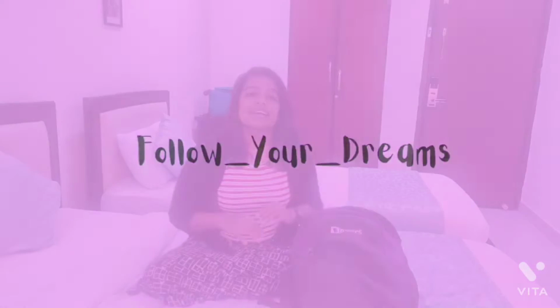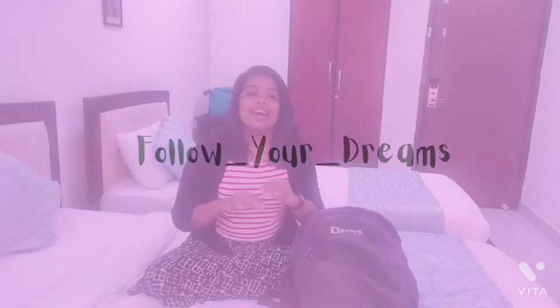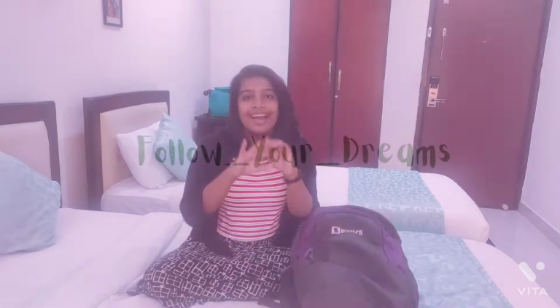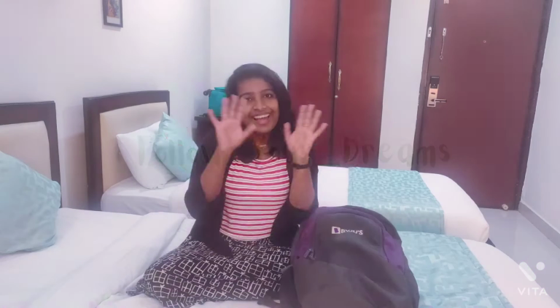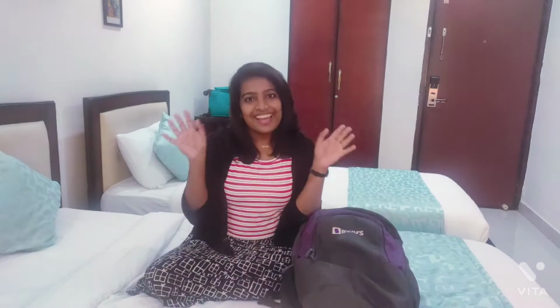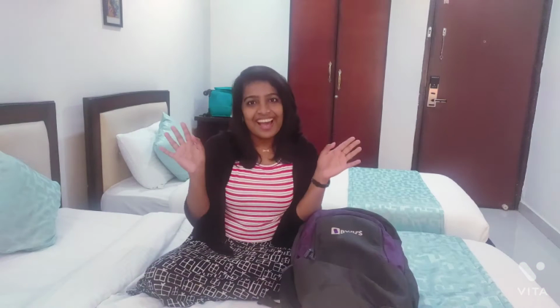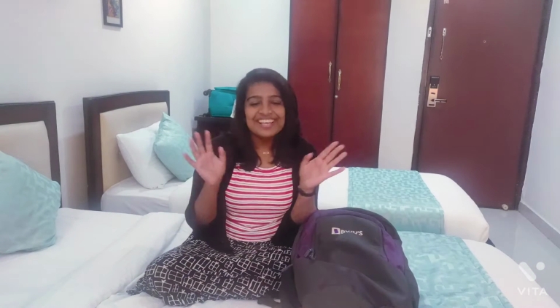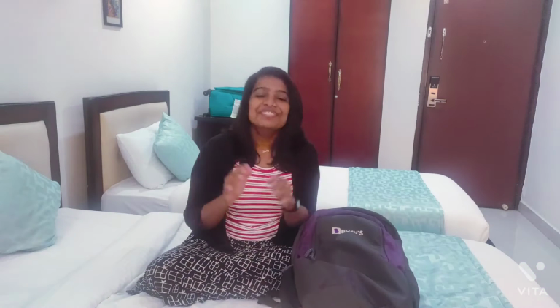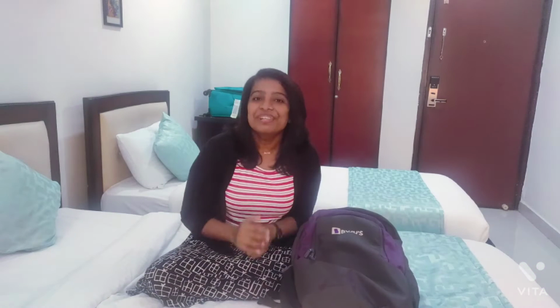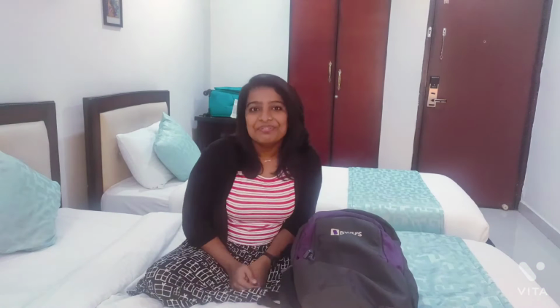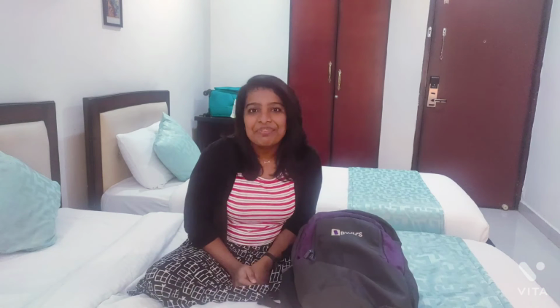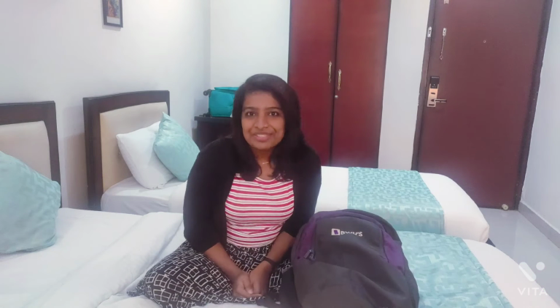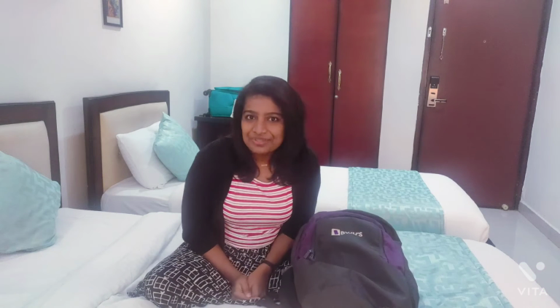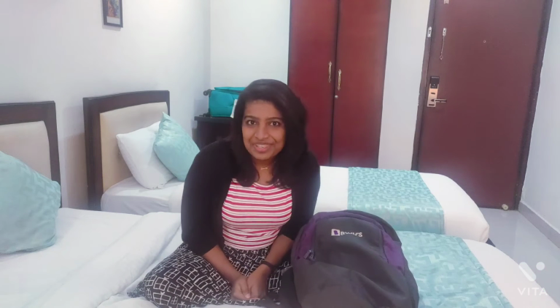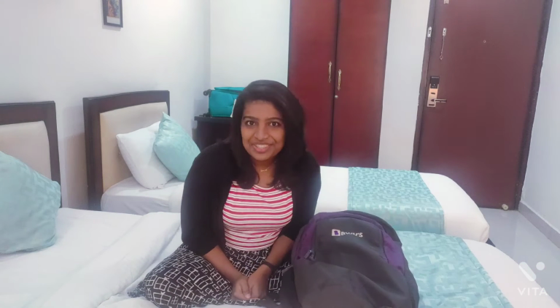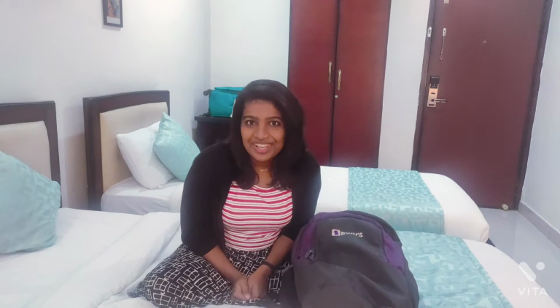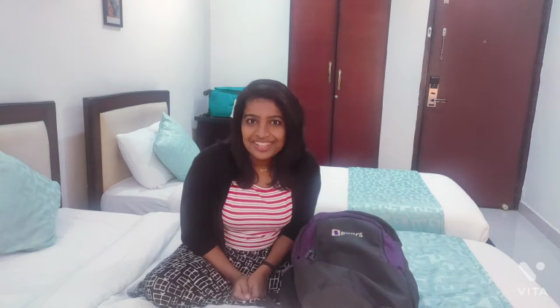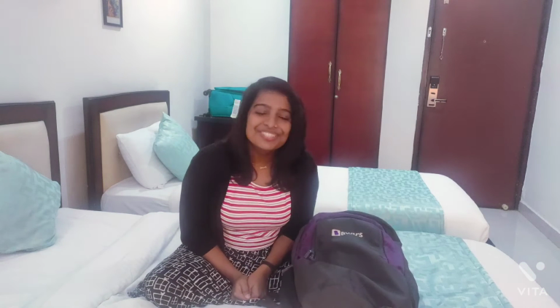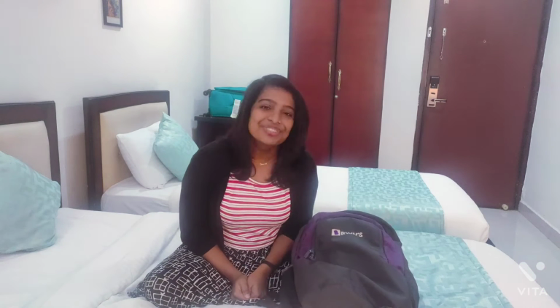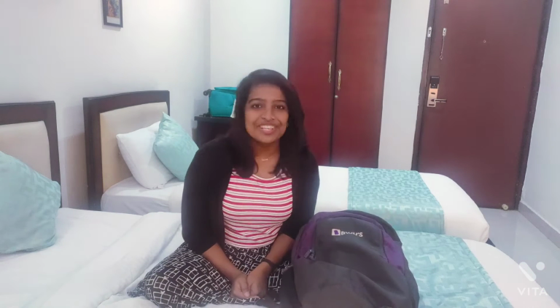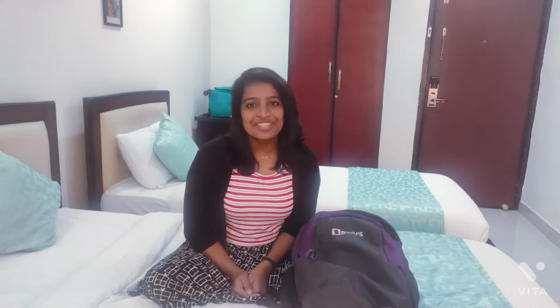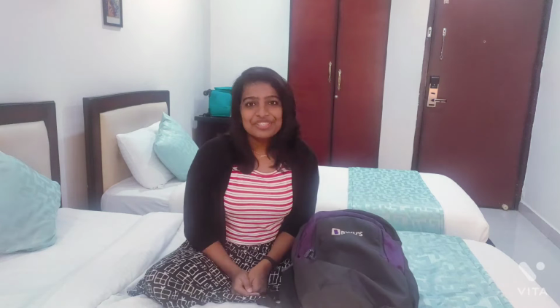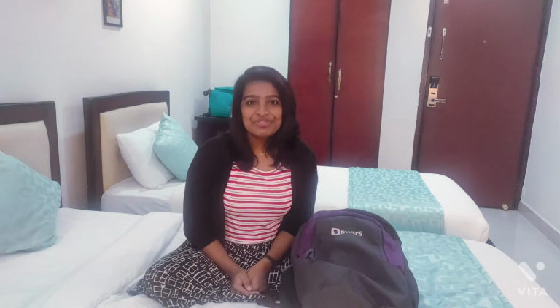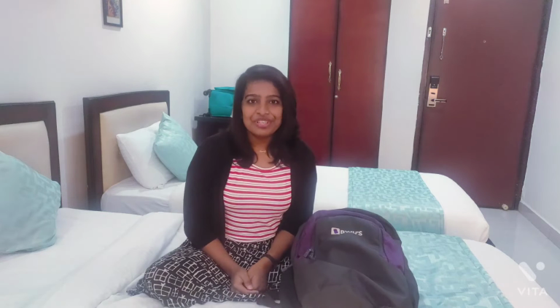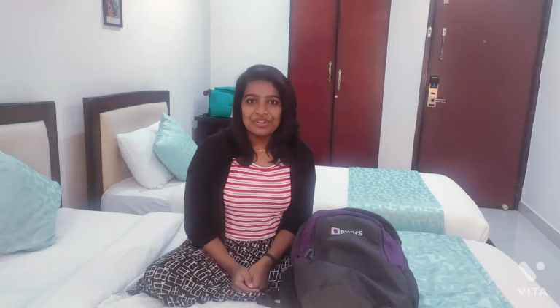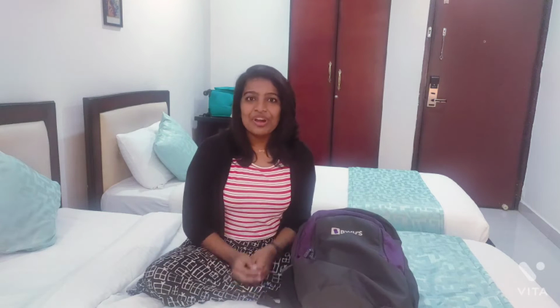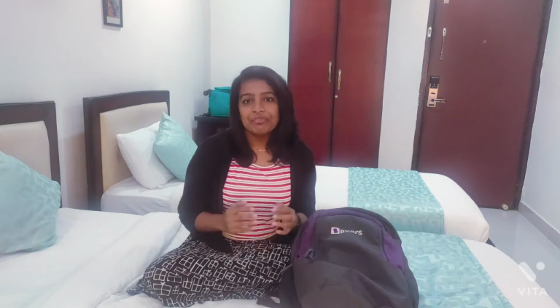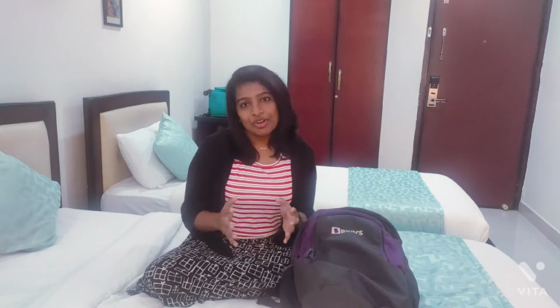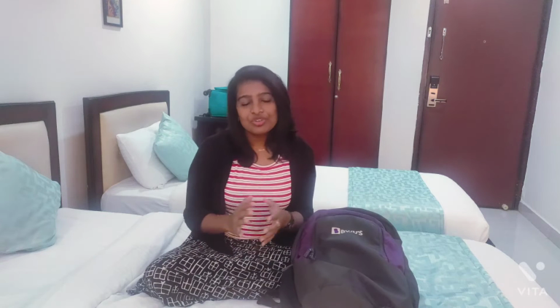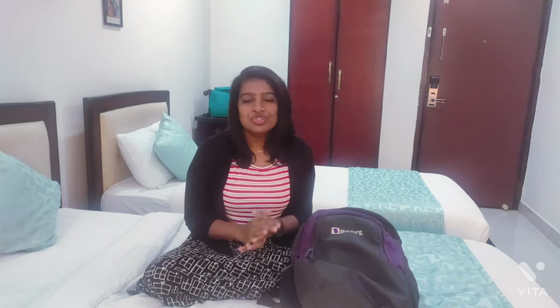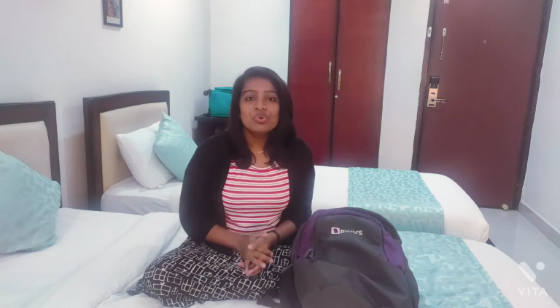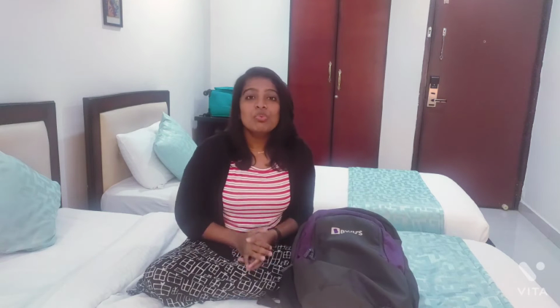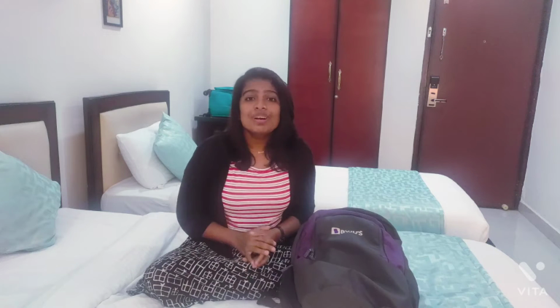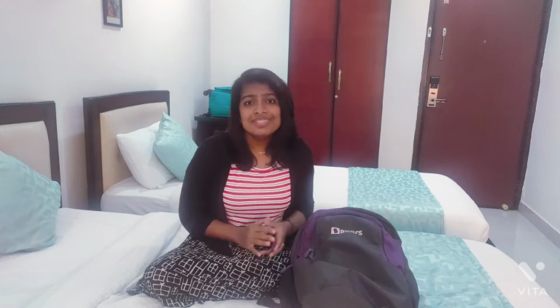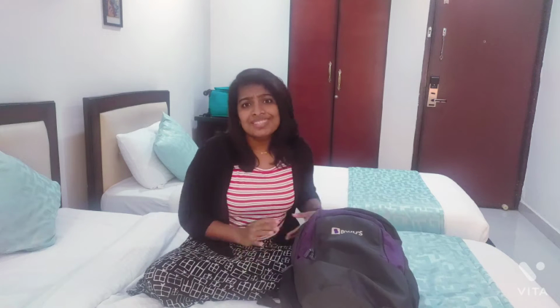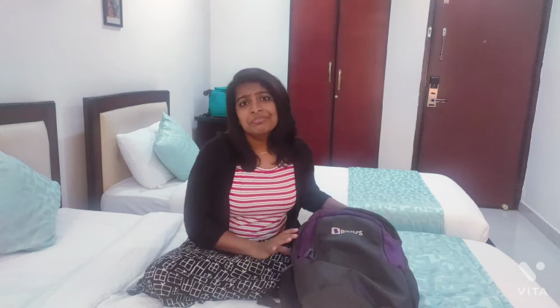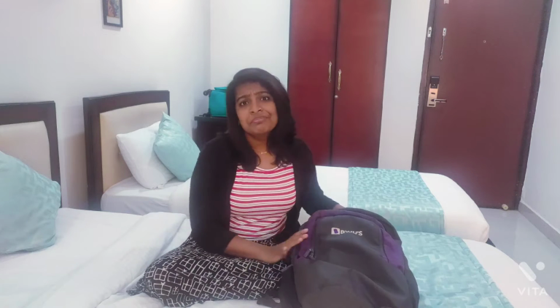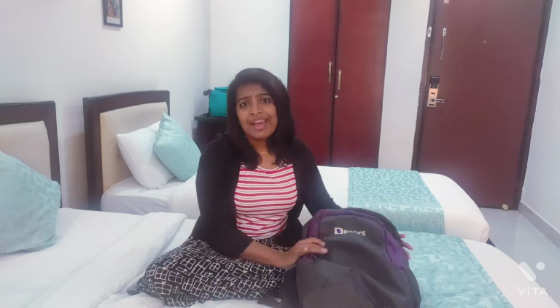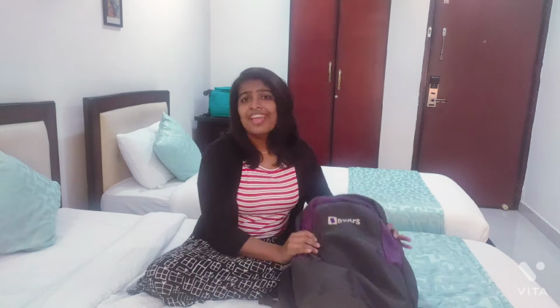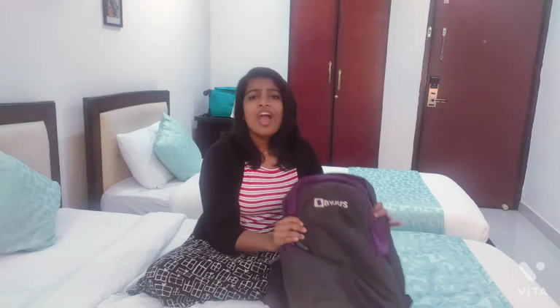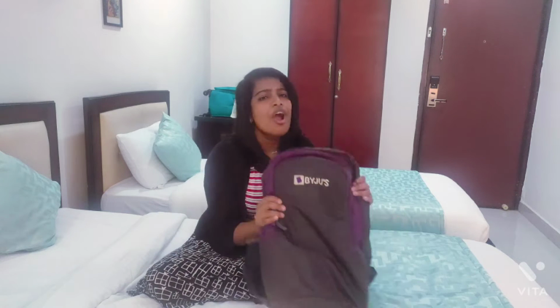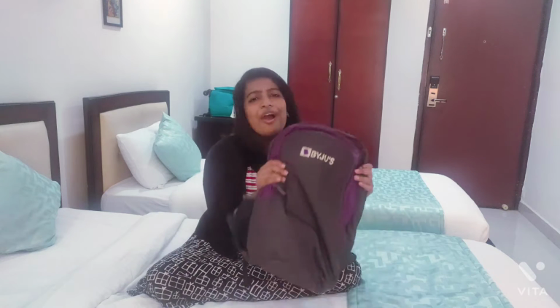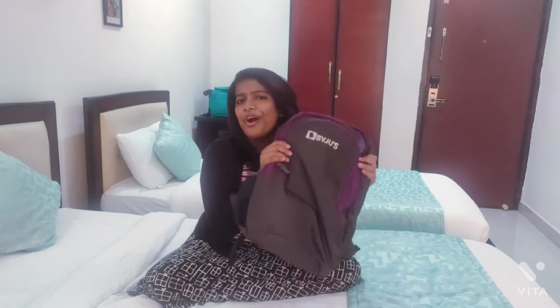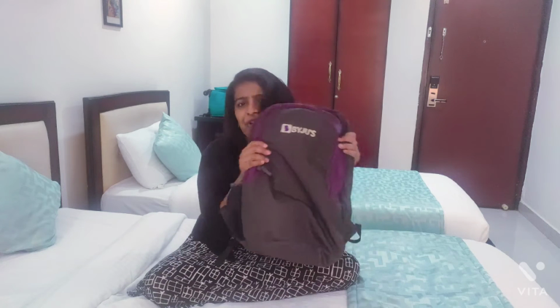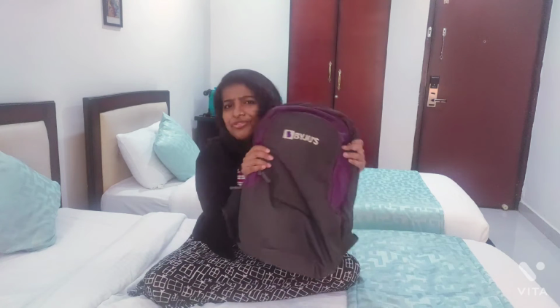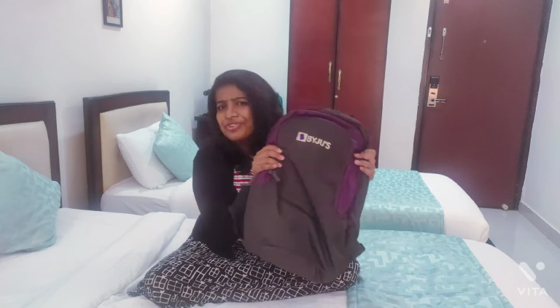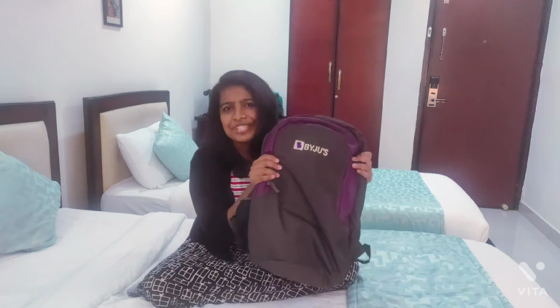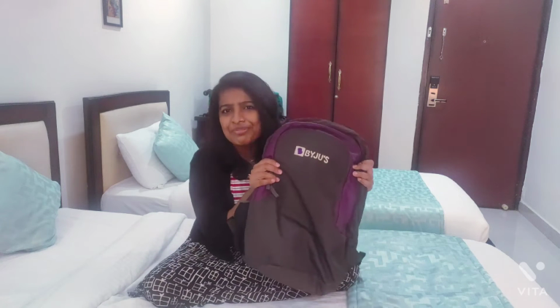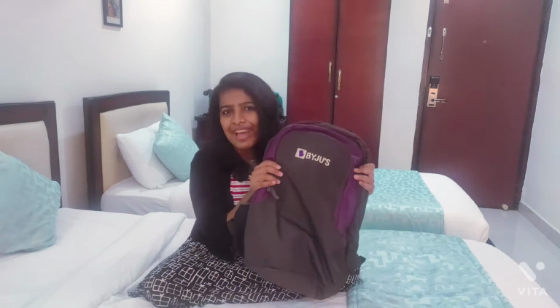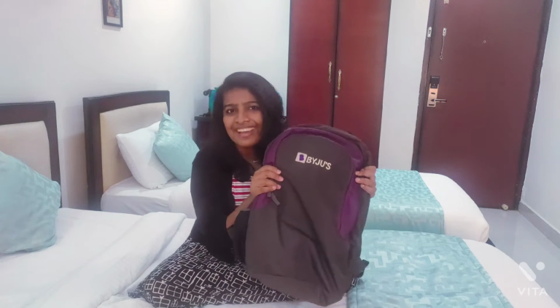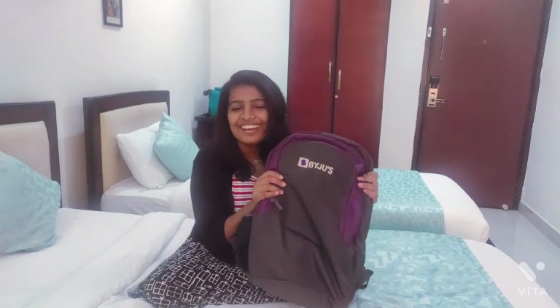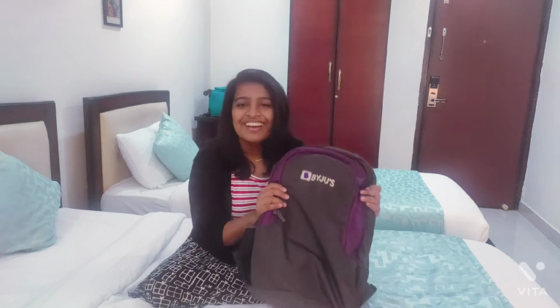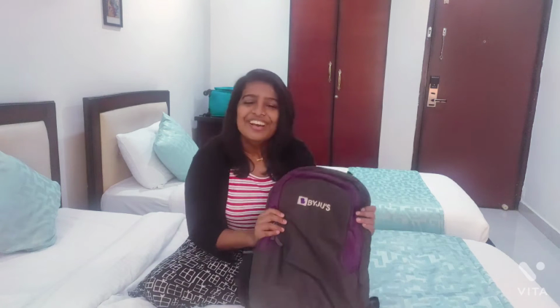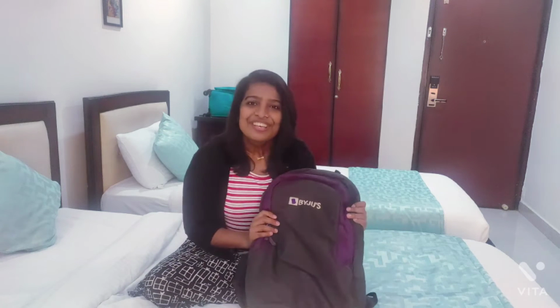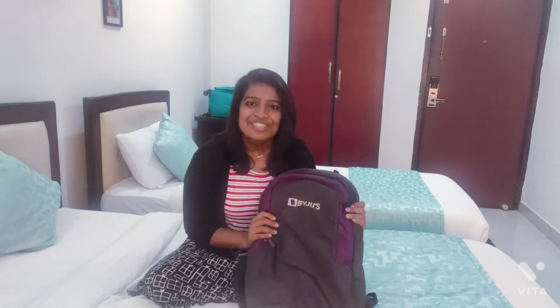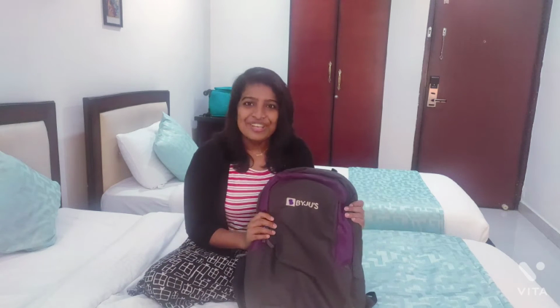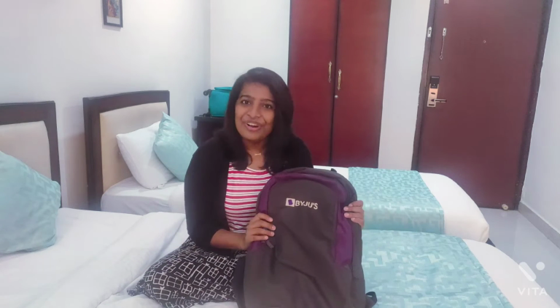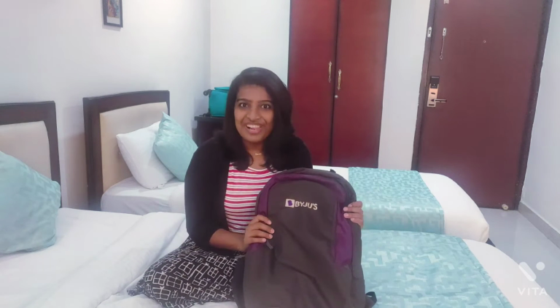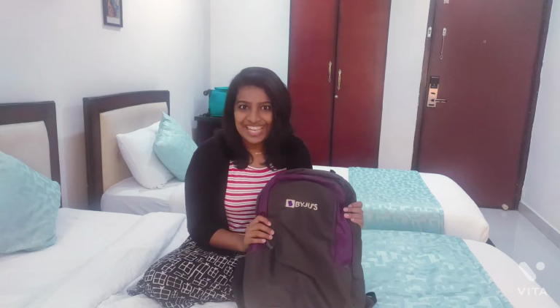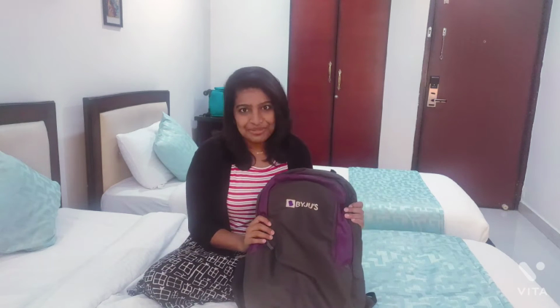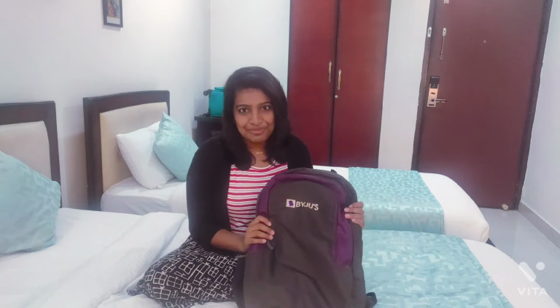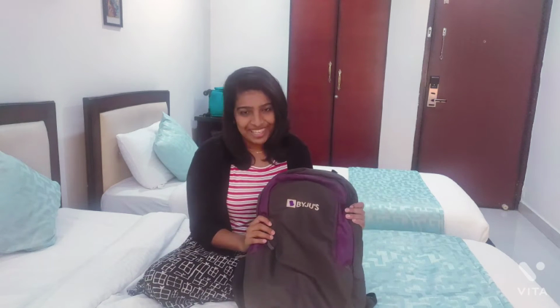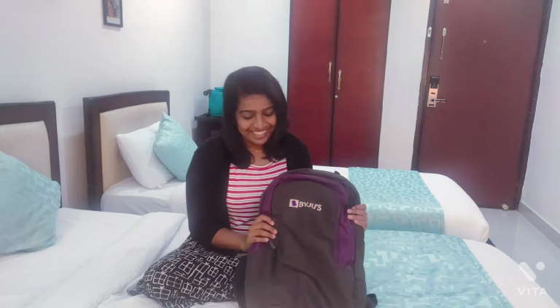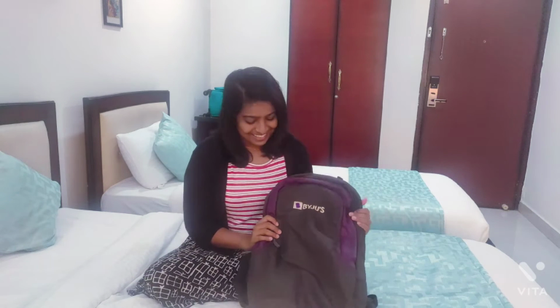Hi guys, welcome back to my channel. Today in this video I'm gonna show what's in my office bag, so let's begin.